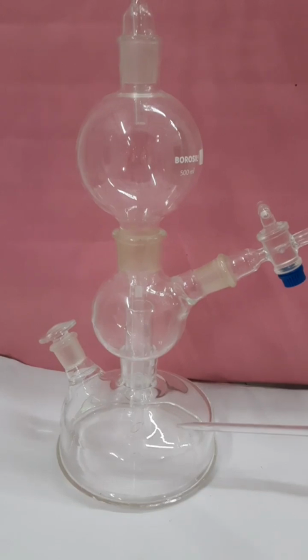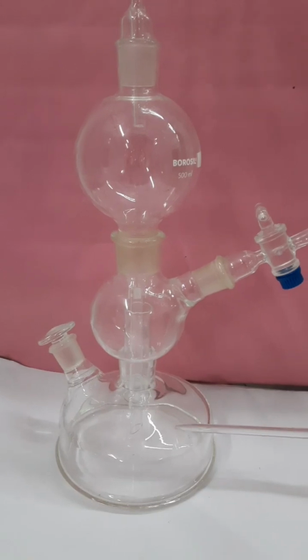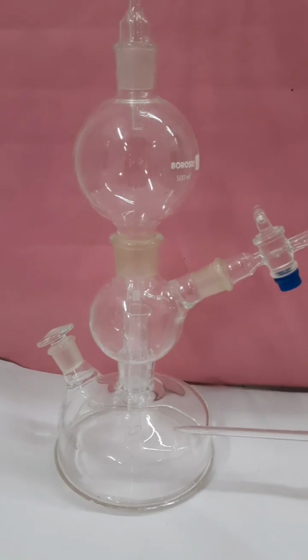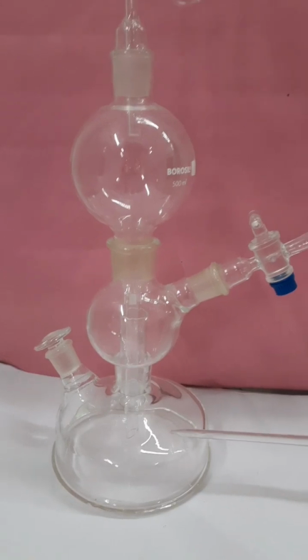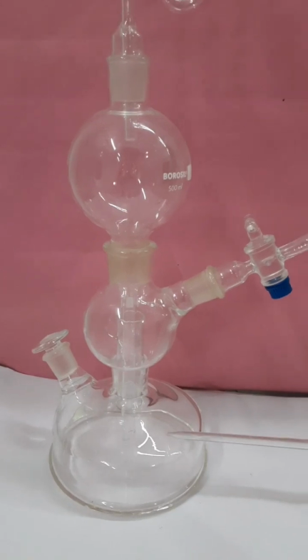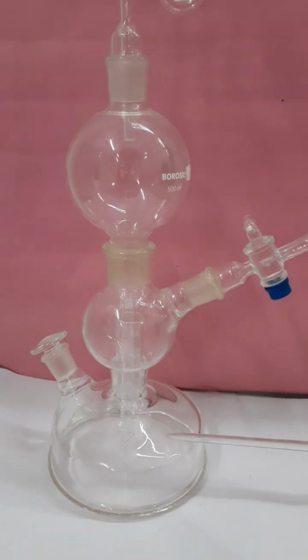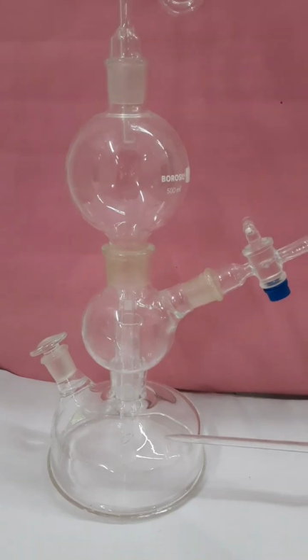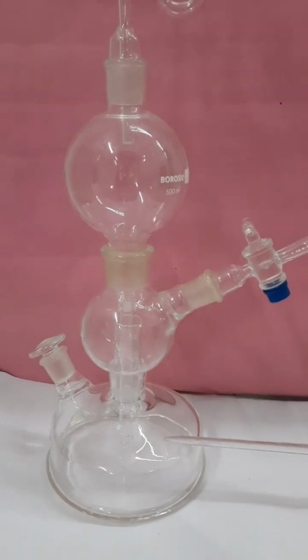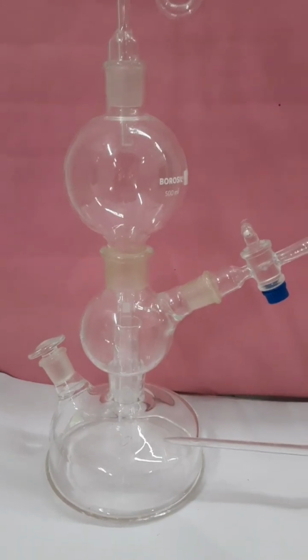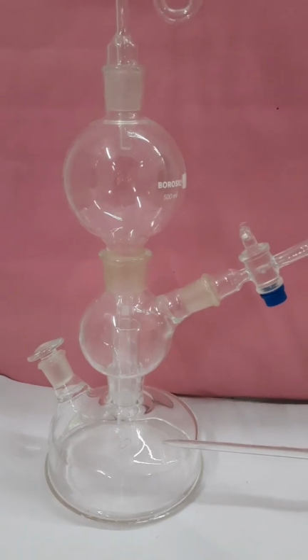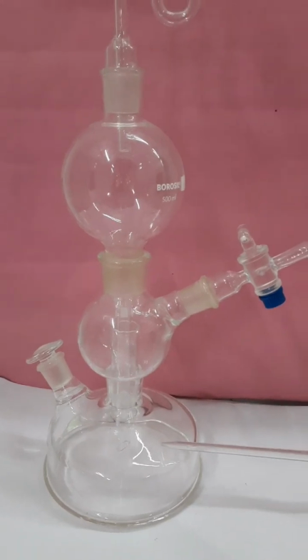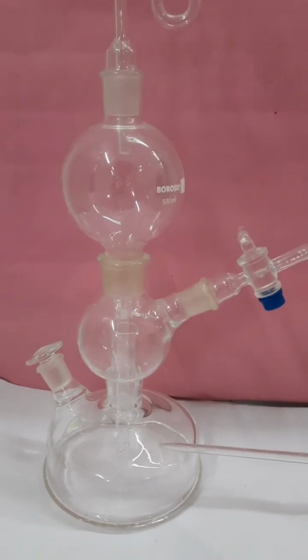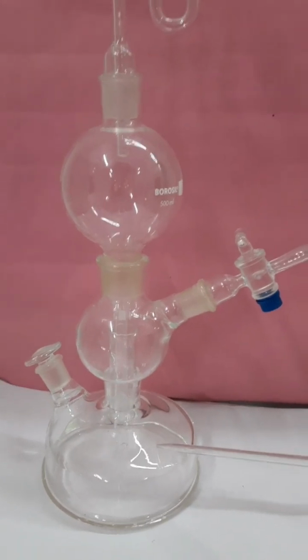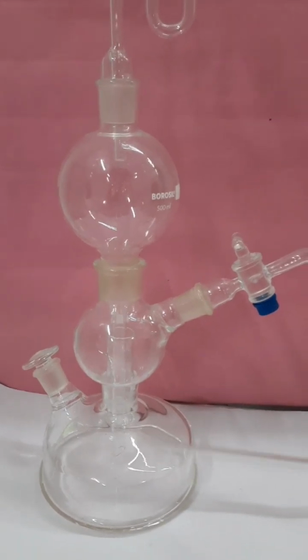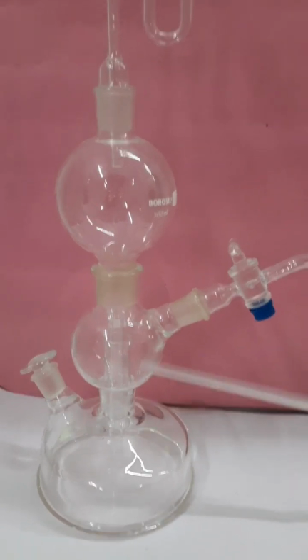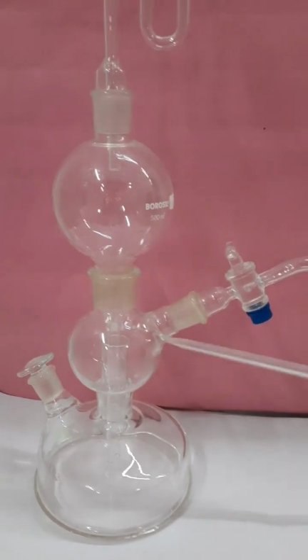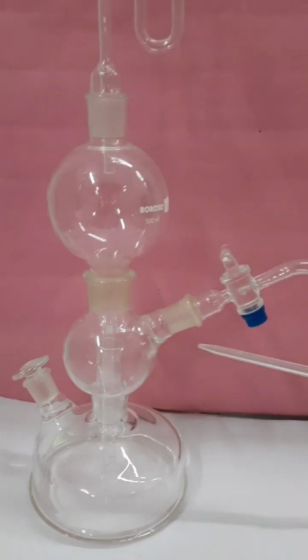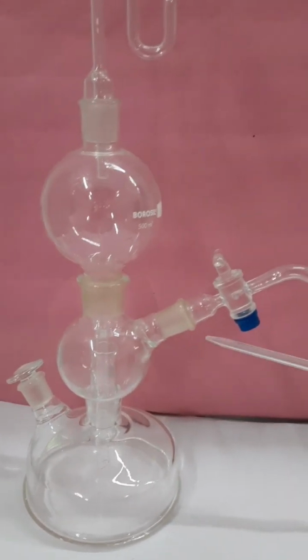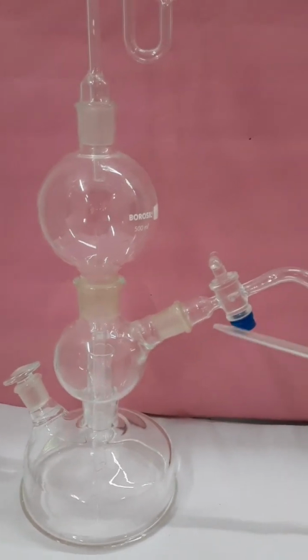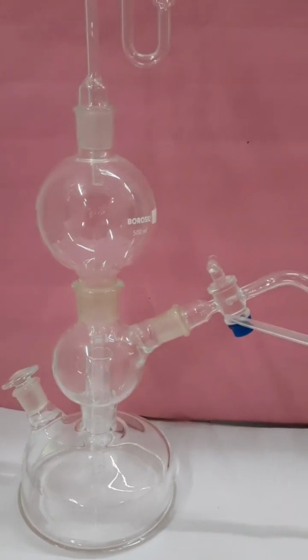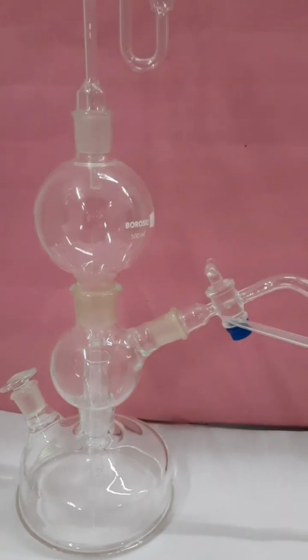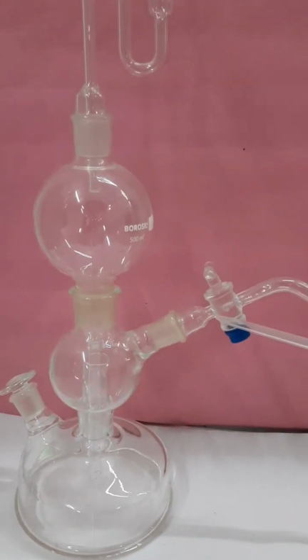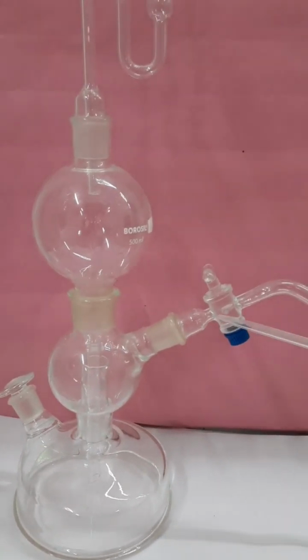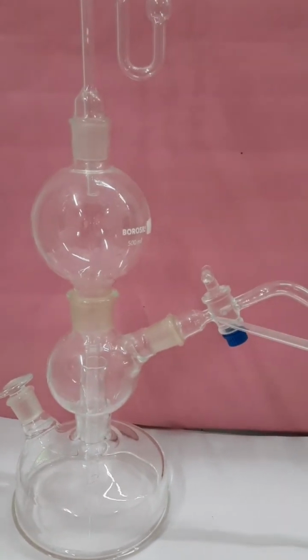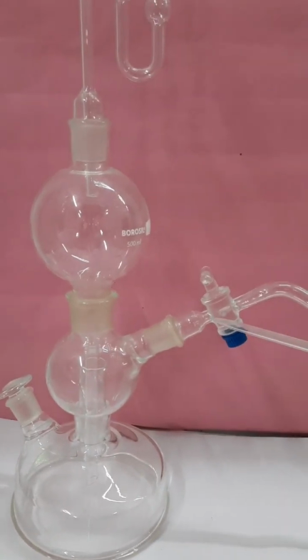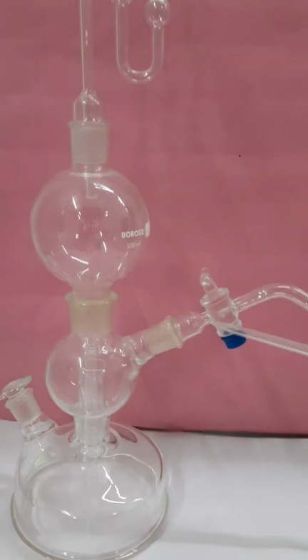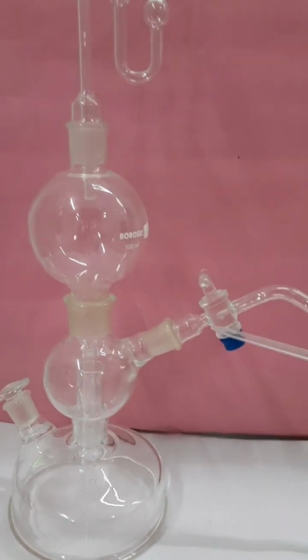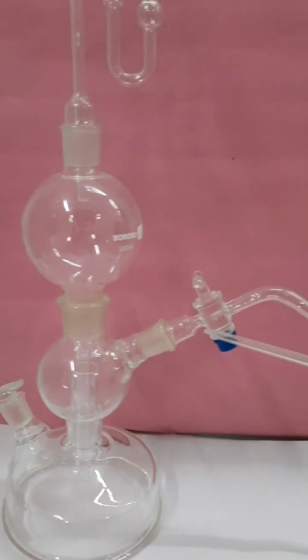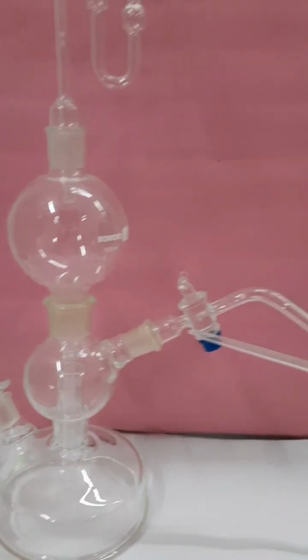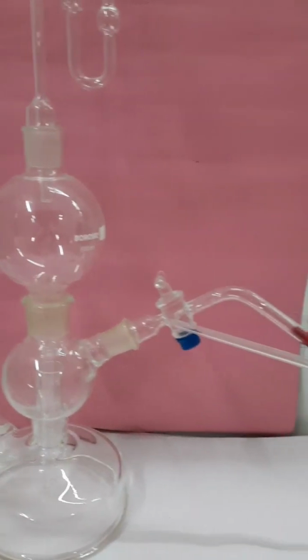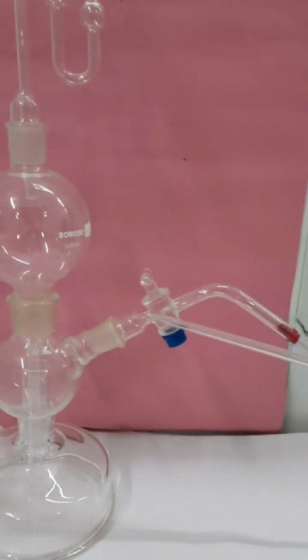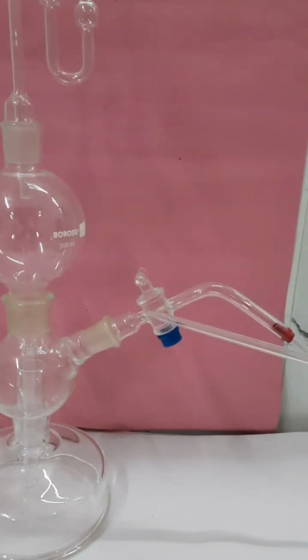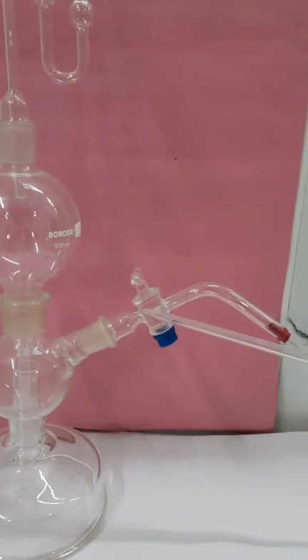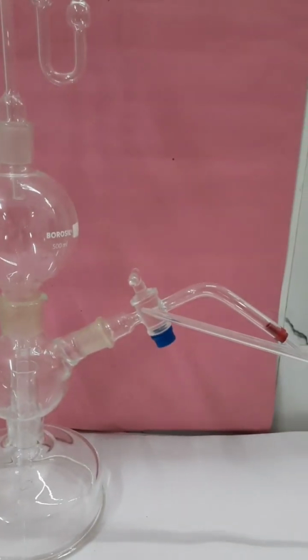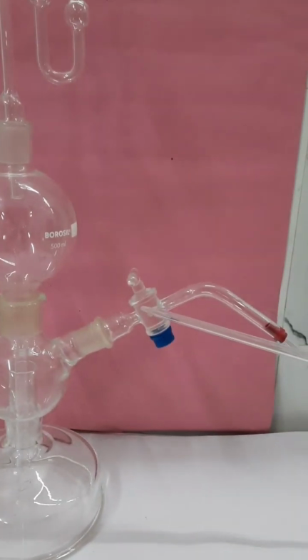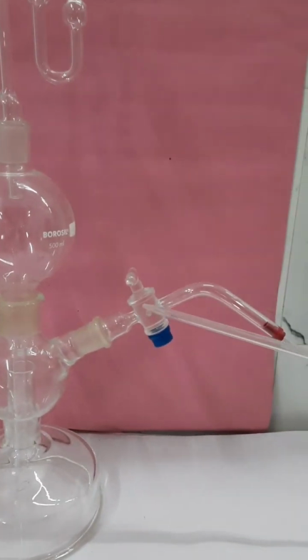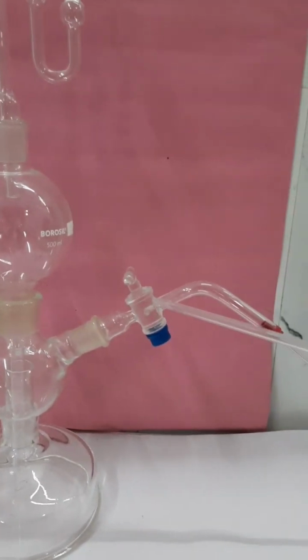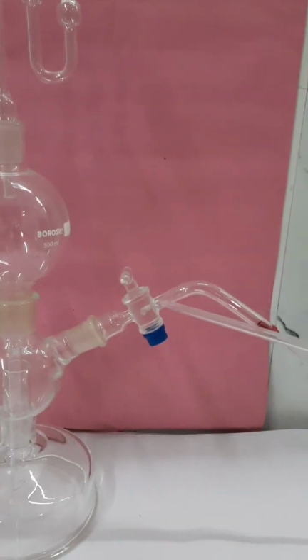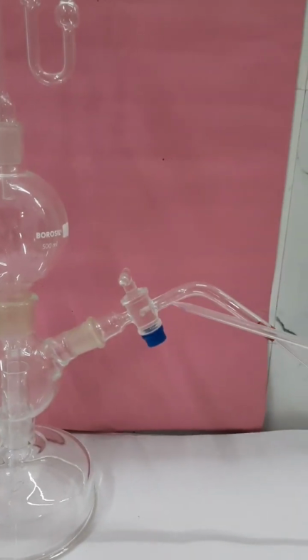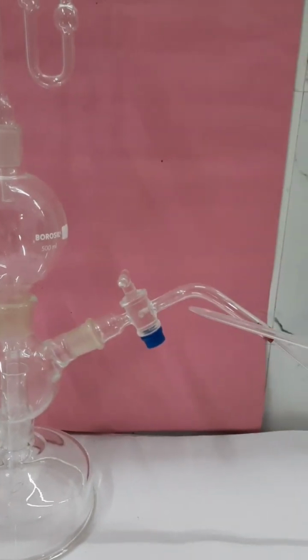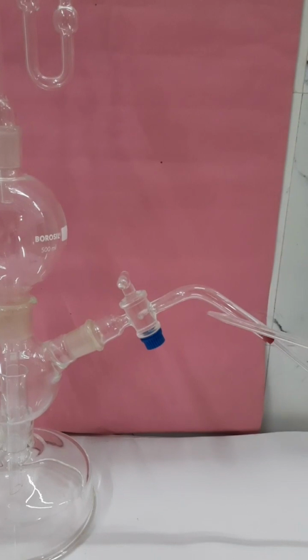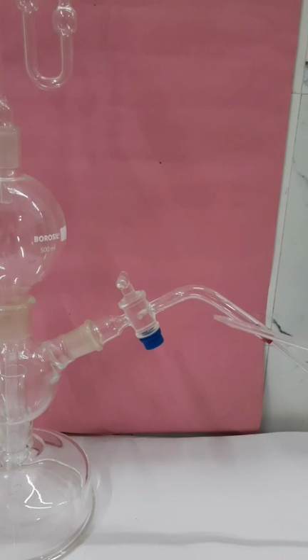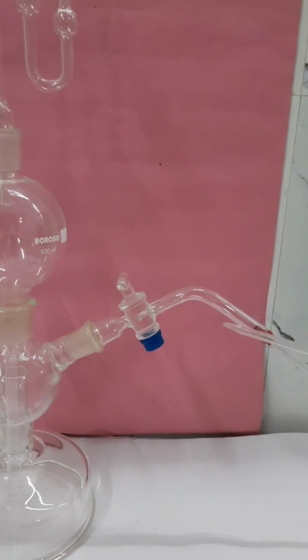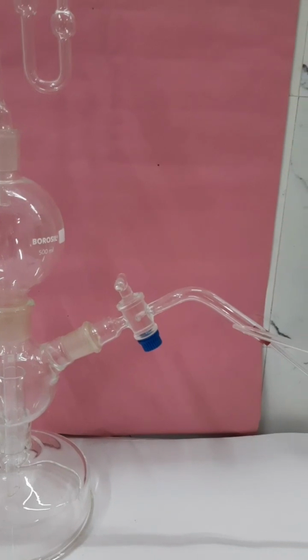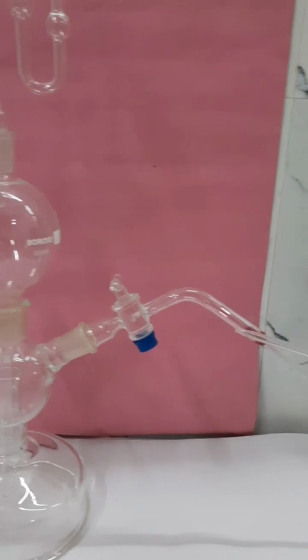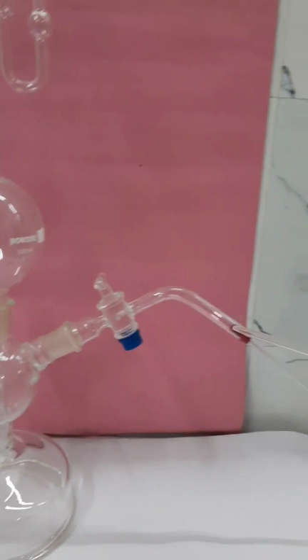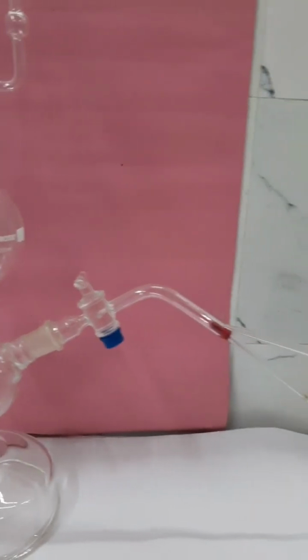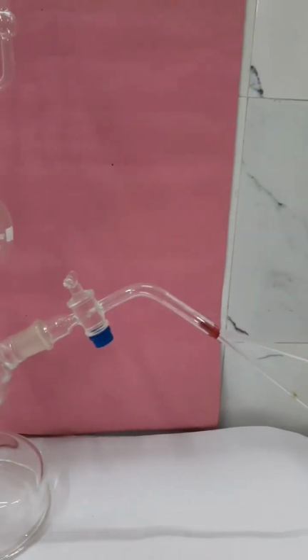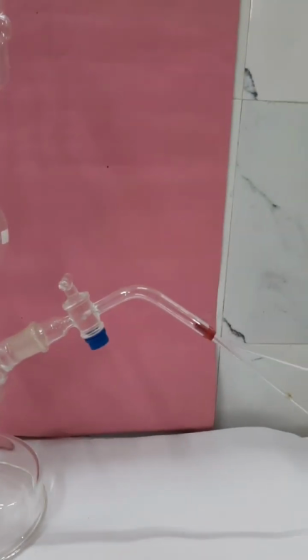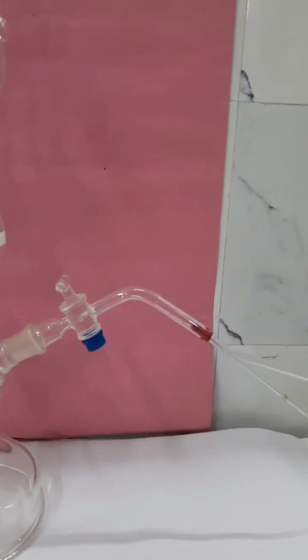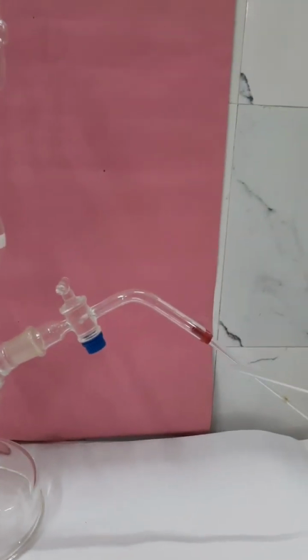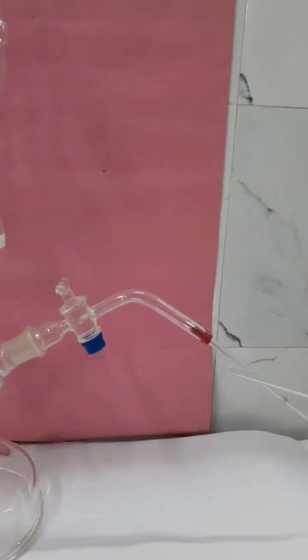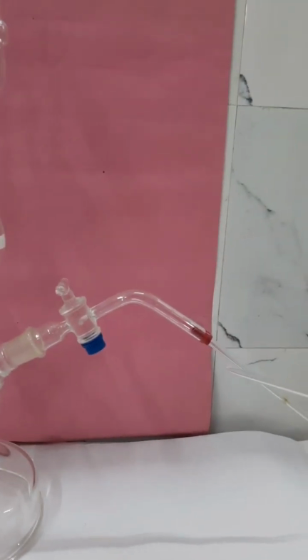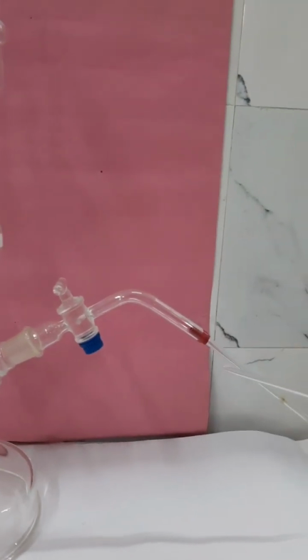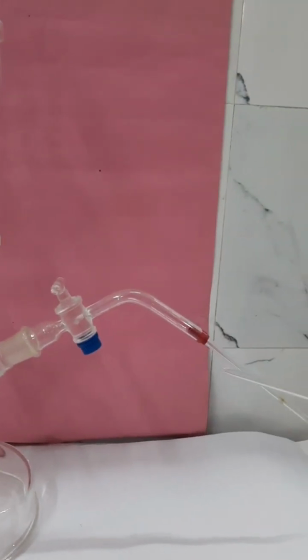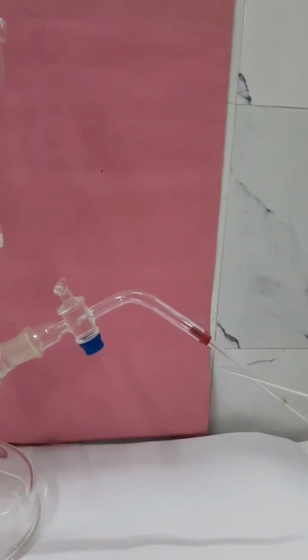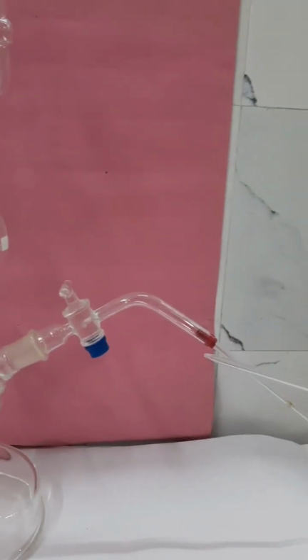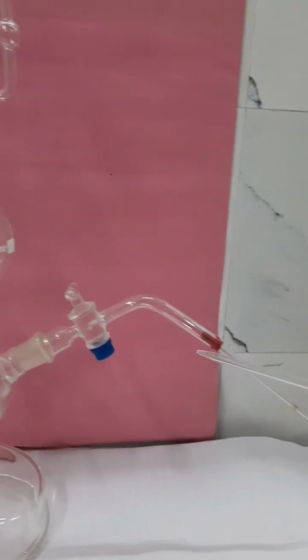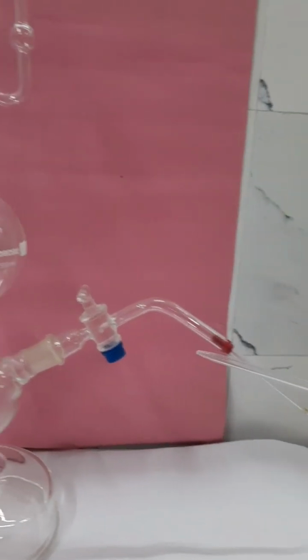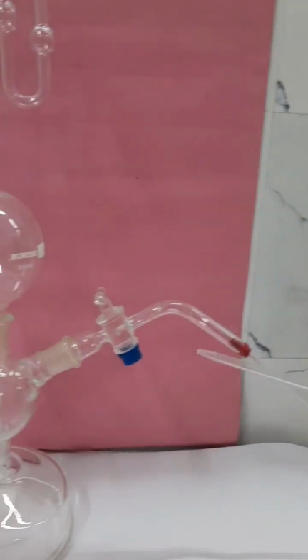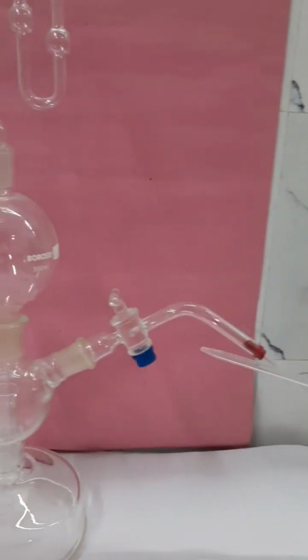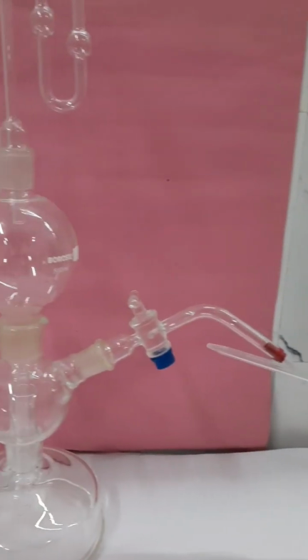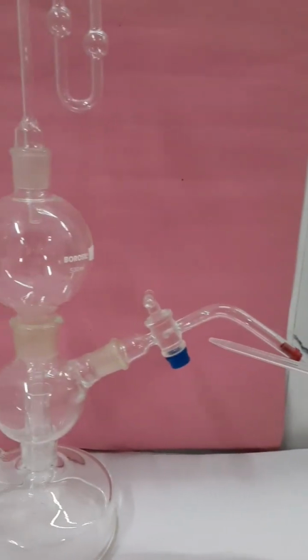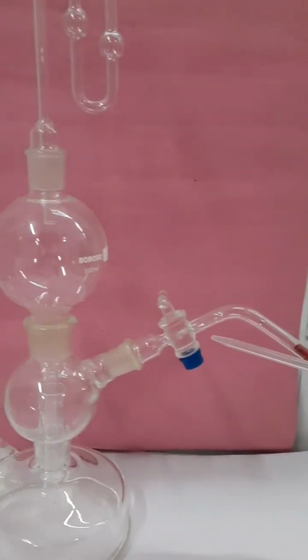Here is a stopcock to release the gas prepared in the middle chamber.